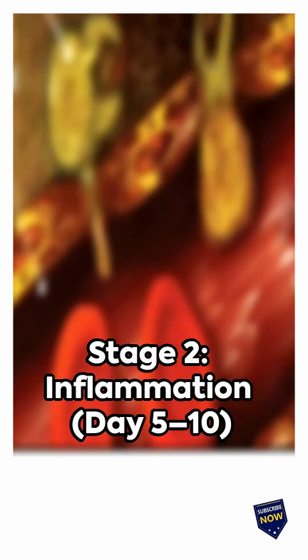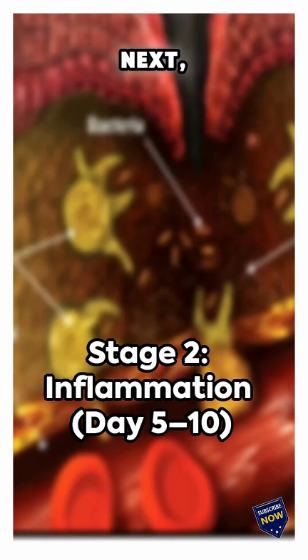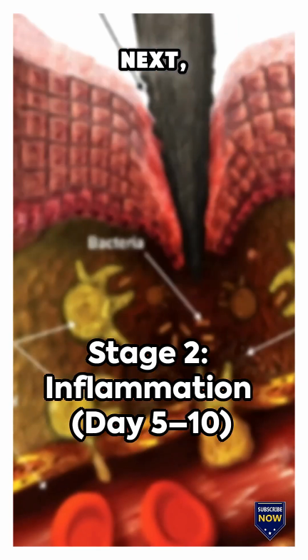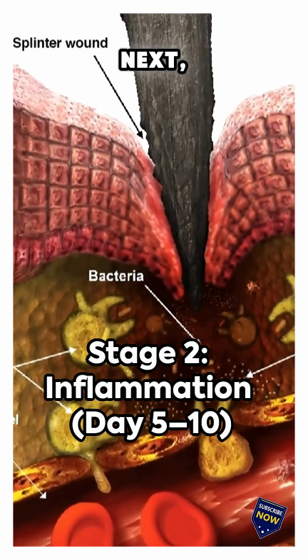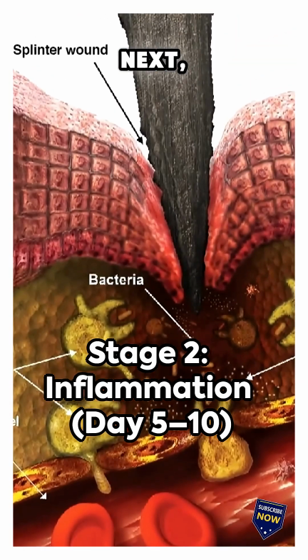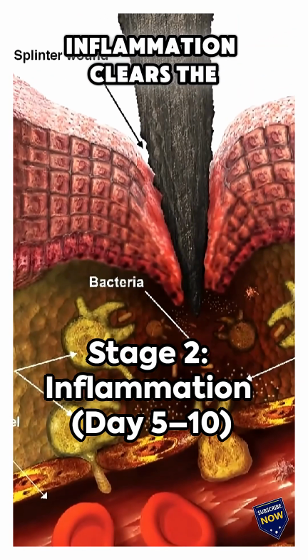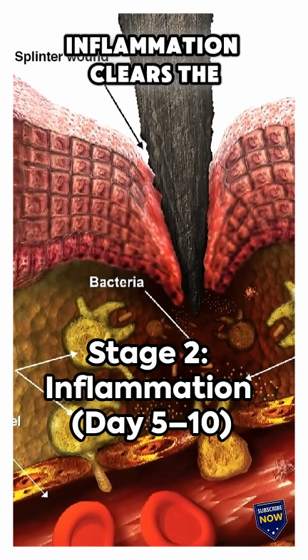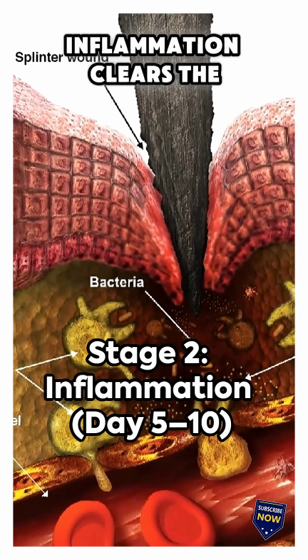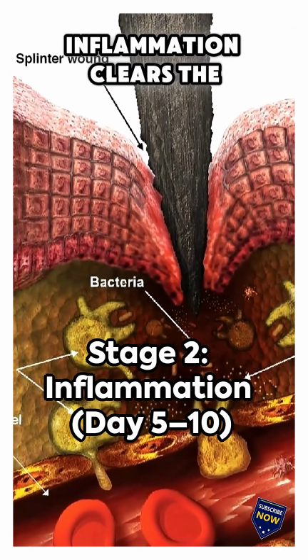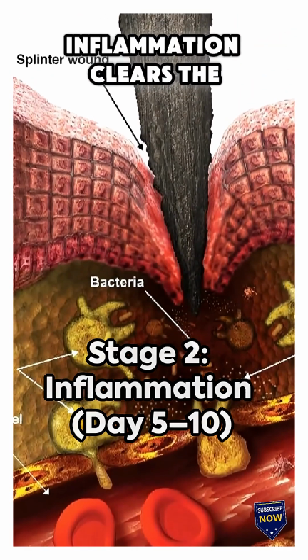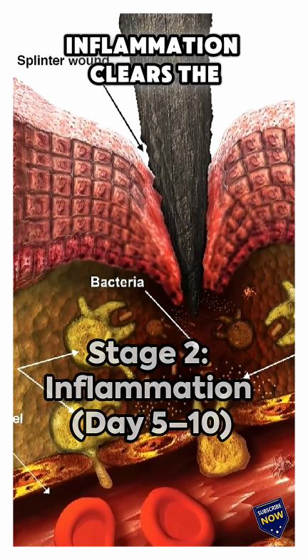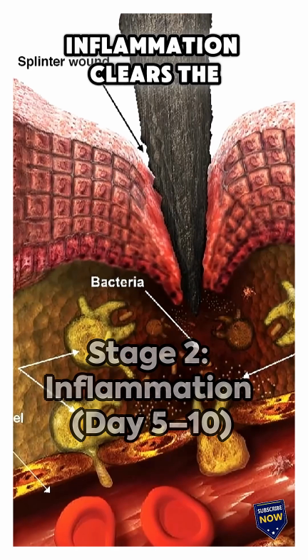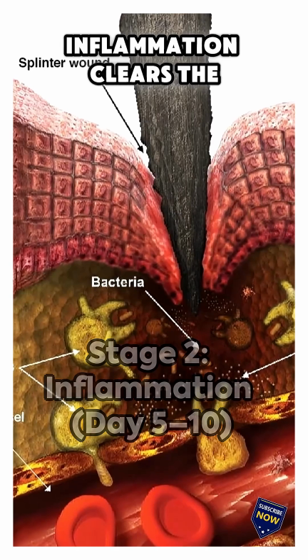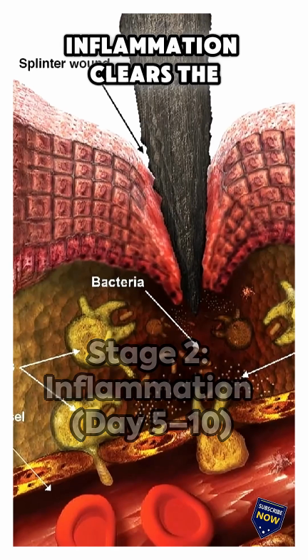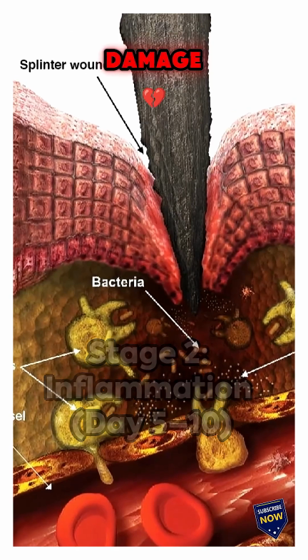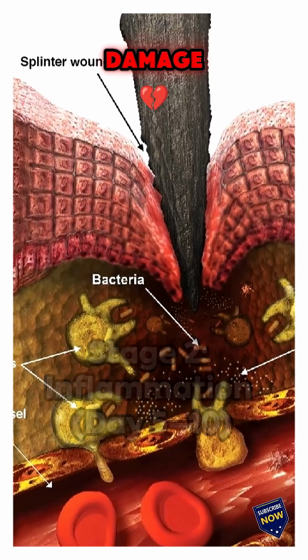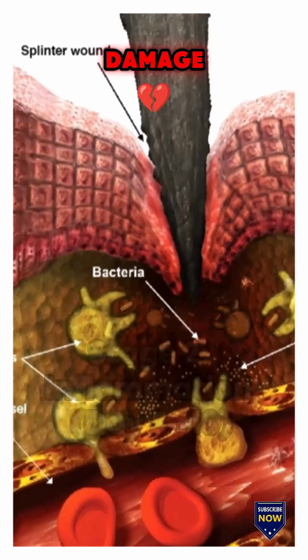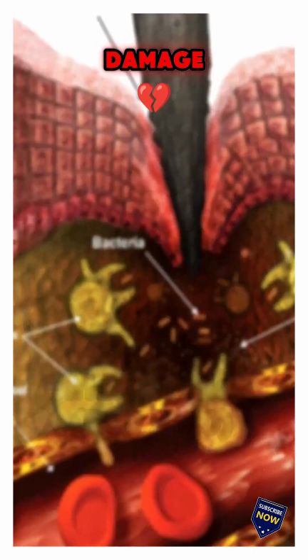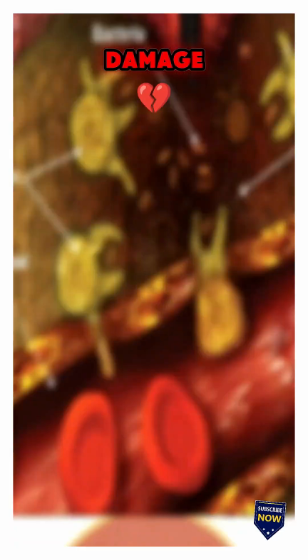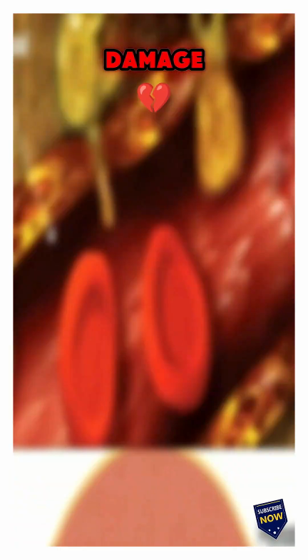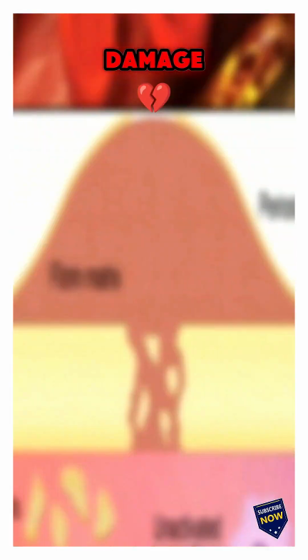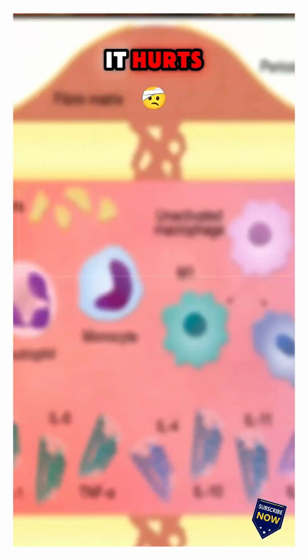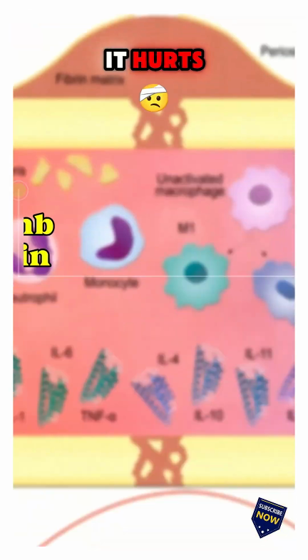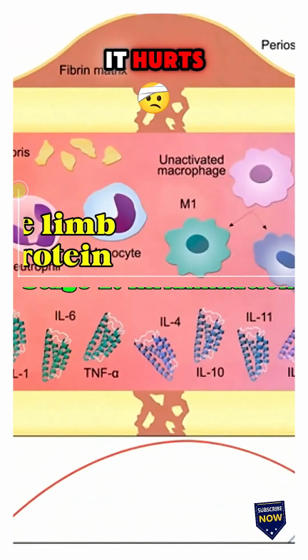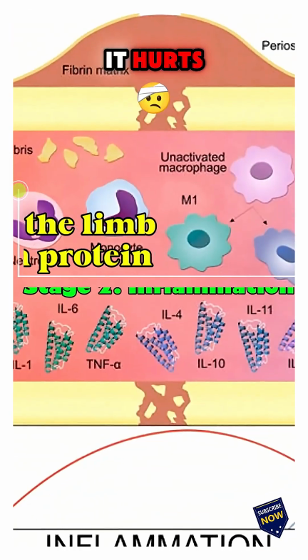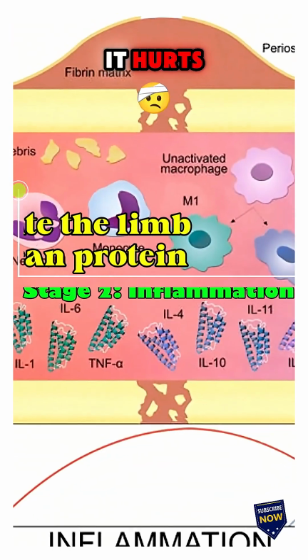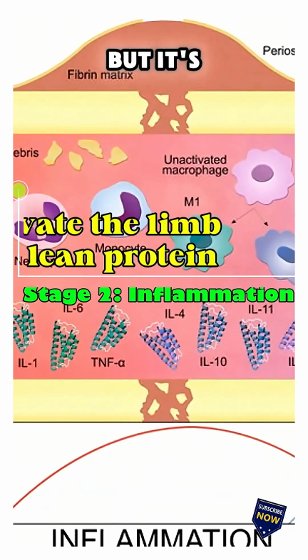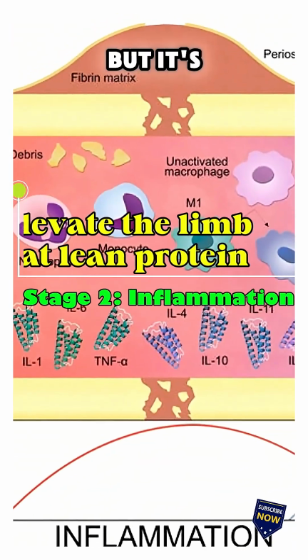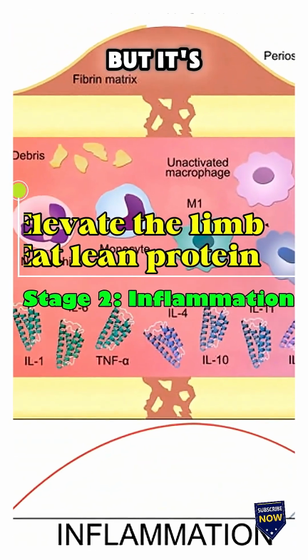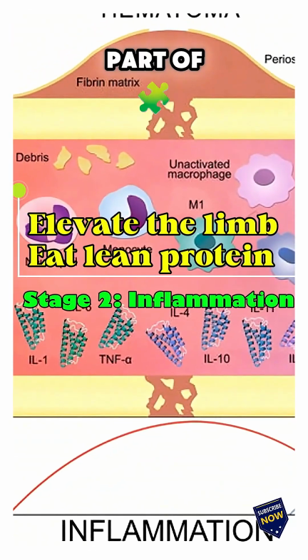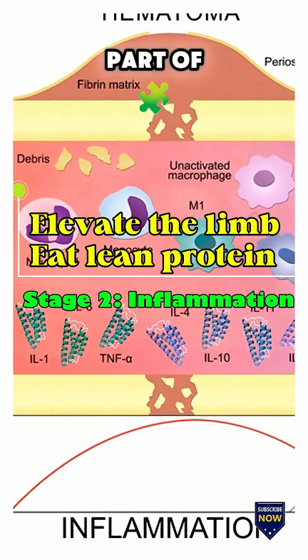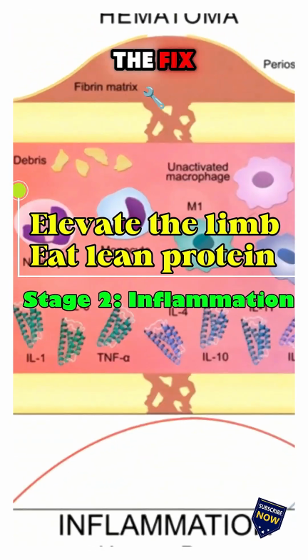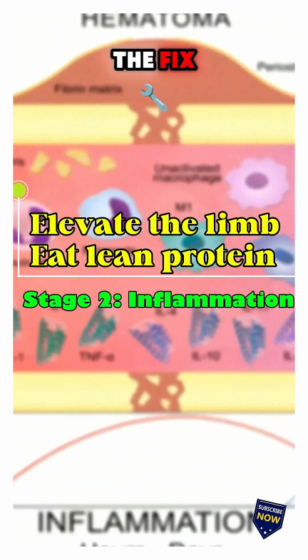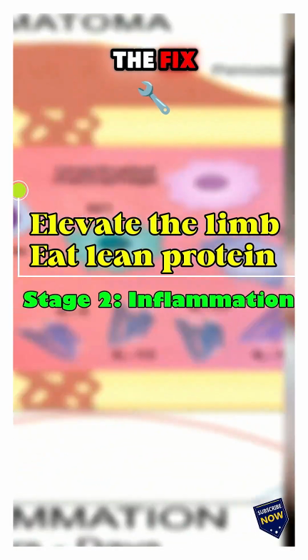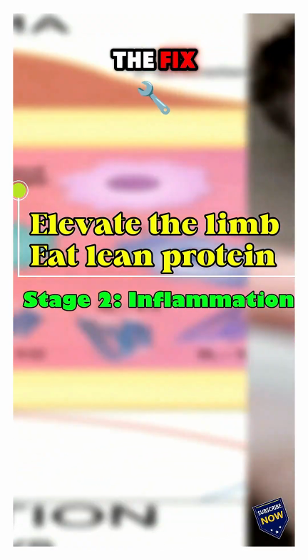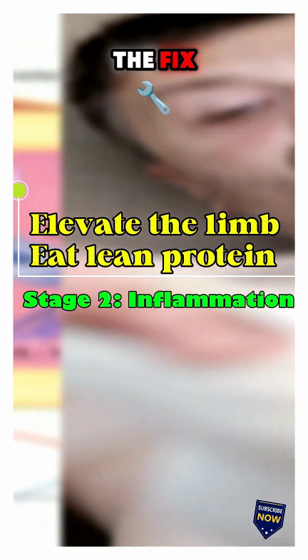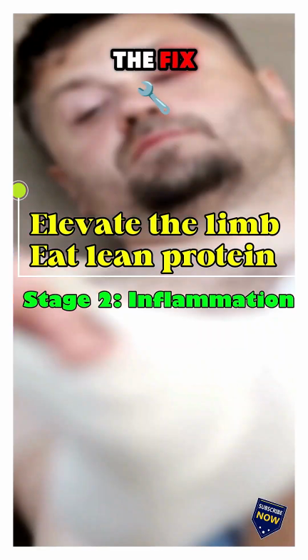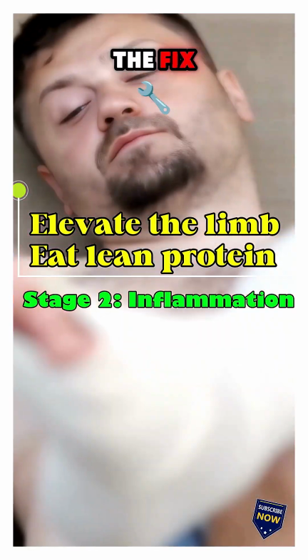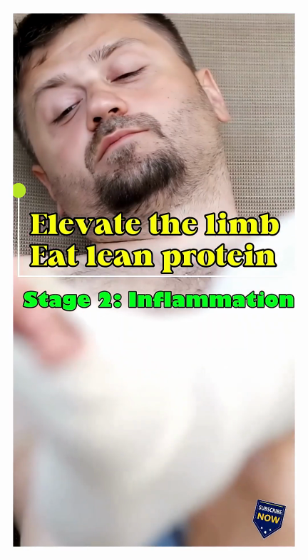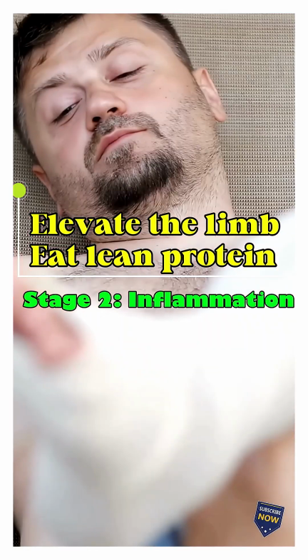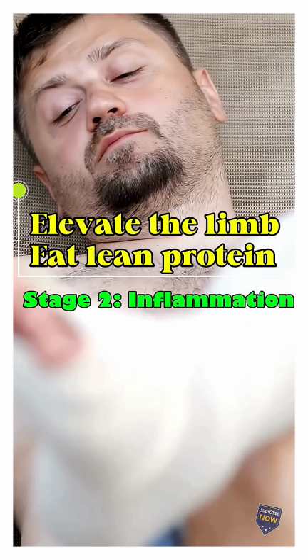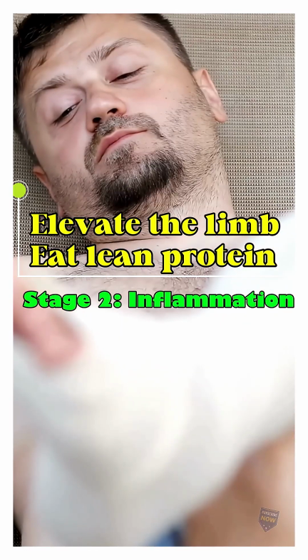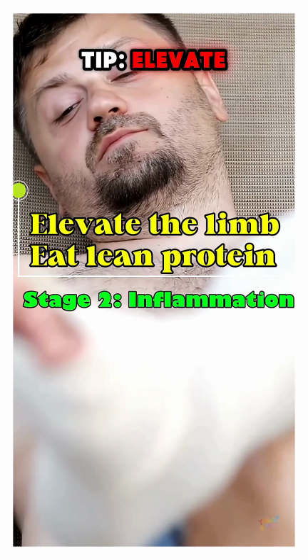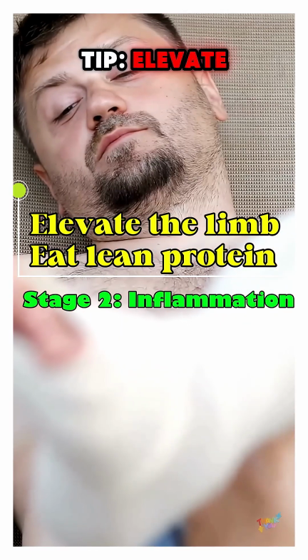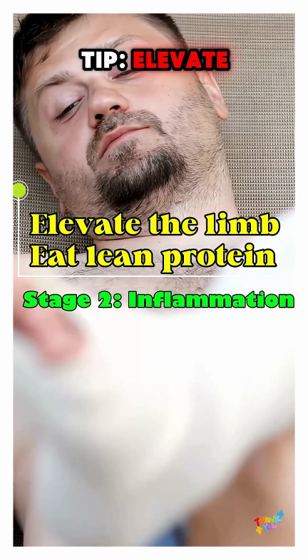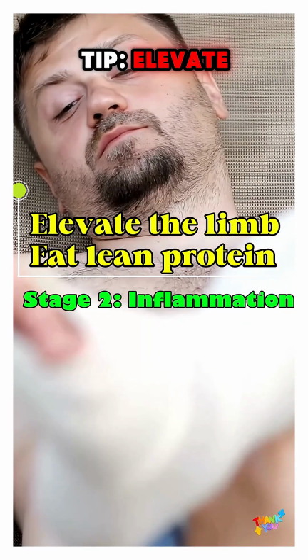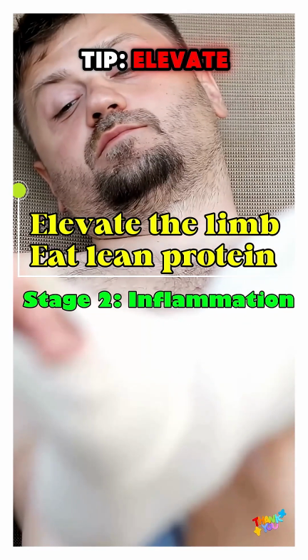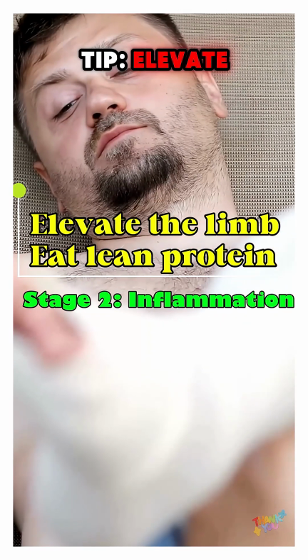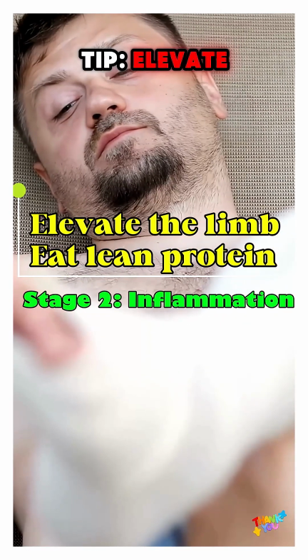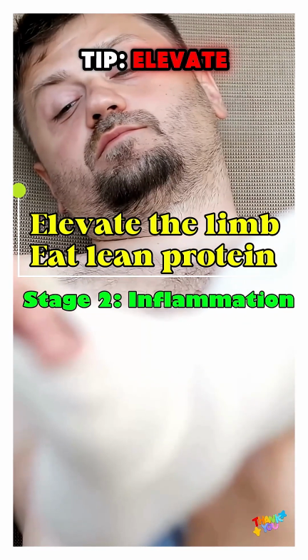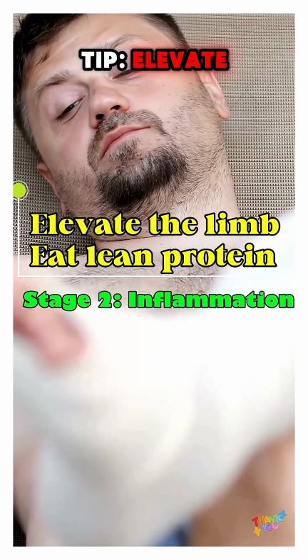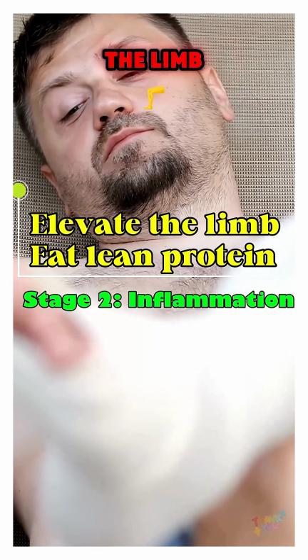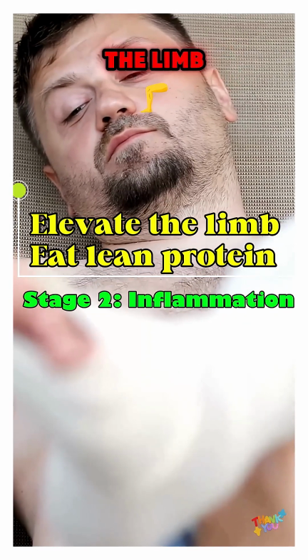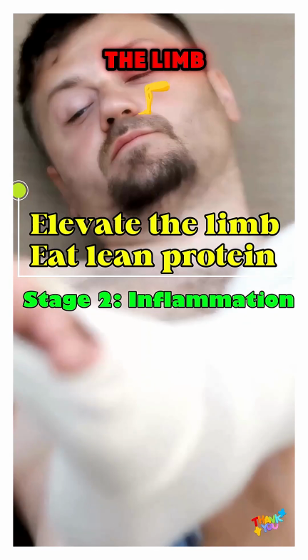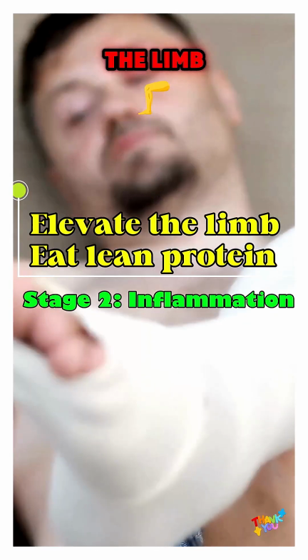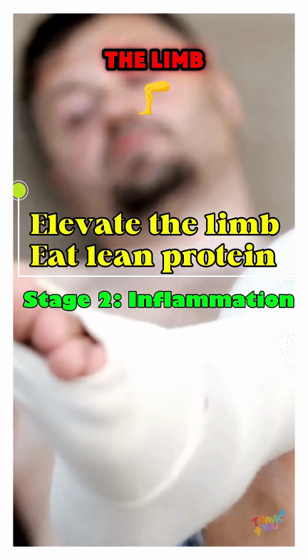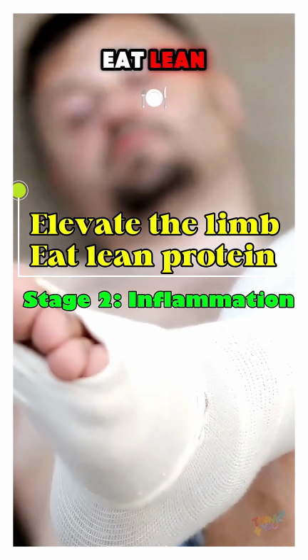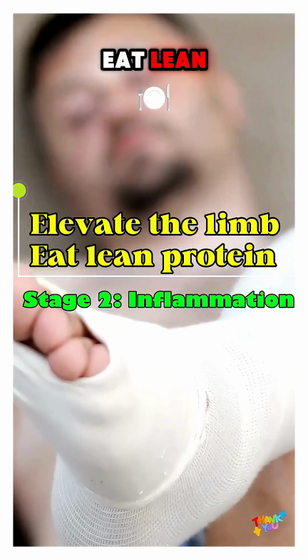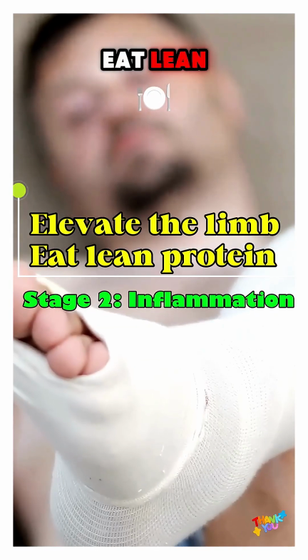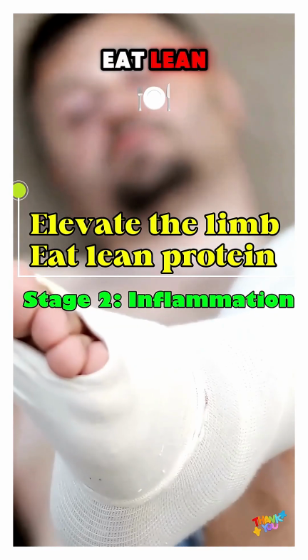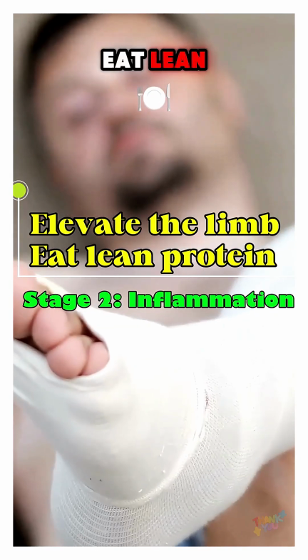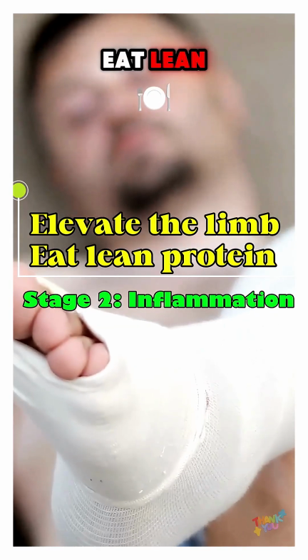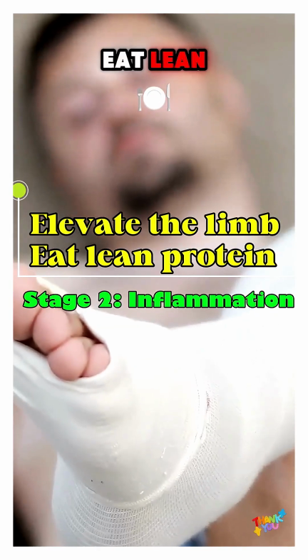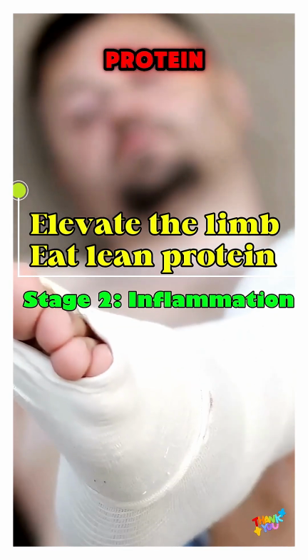Next, inflammation clears the damage. It hurts, but it's part of the fix. Tip: elevate the limb and eat lean protein.